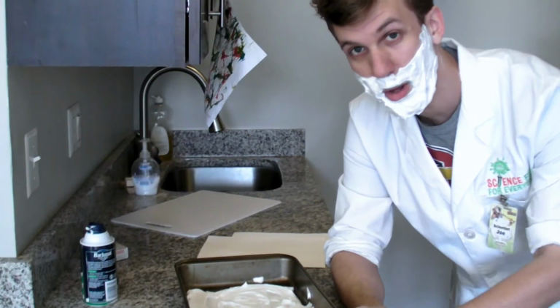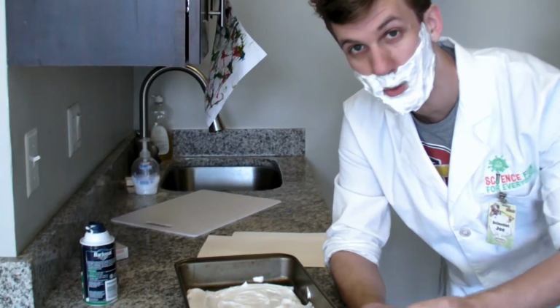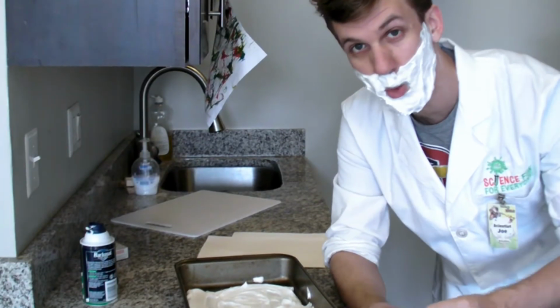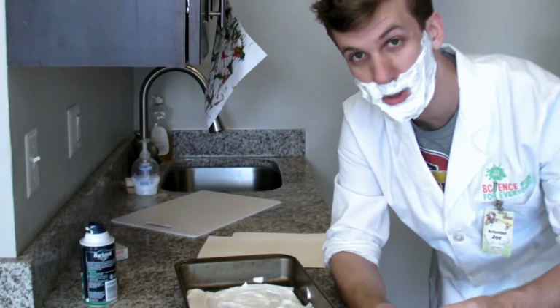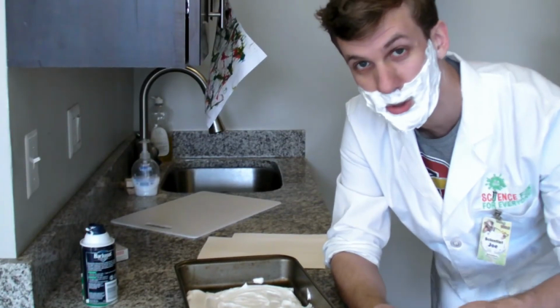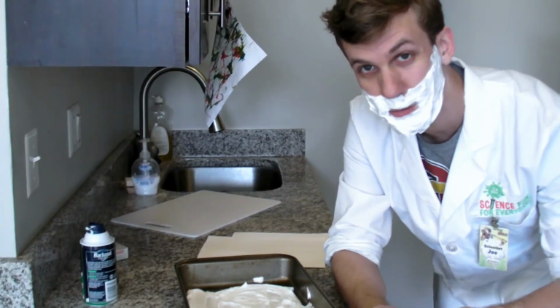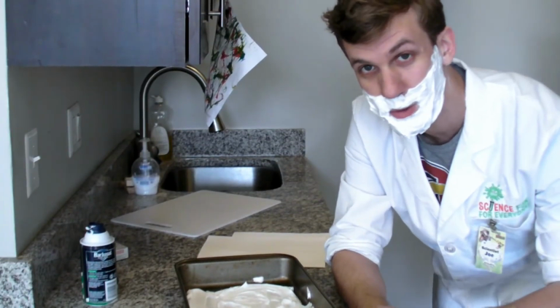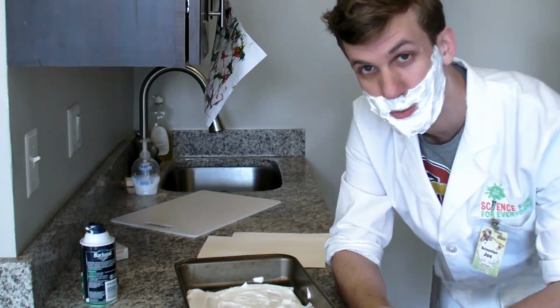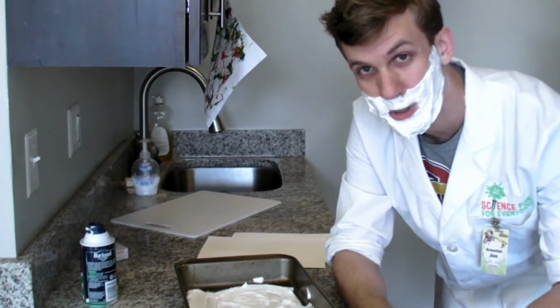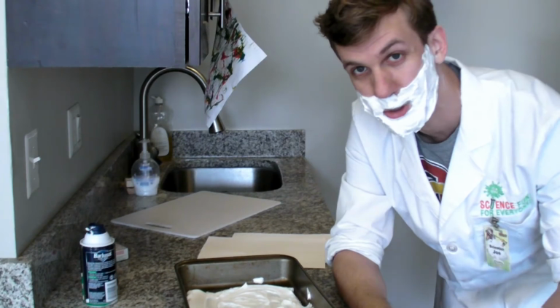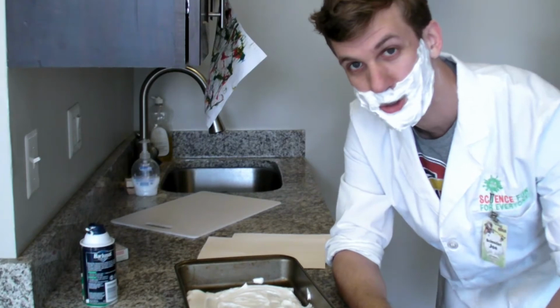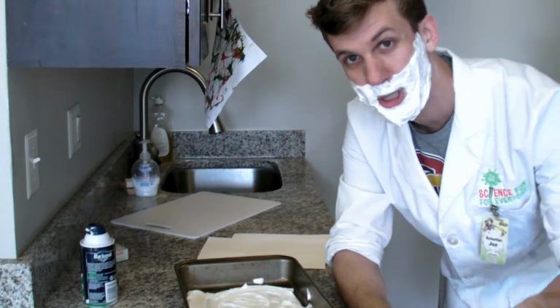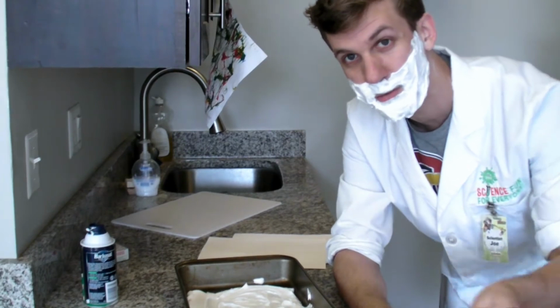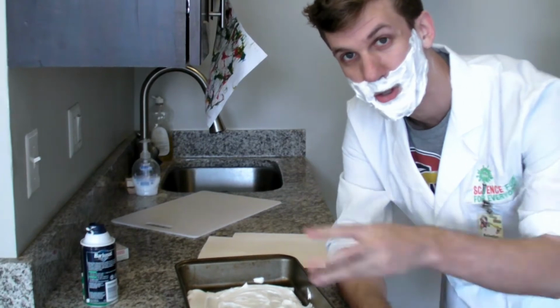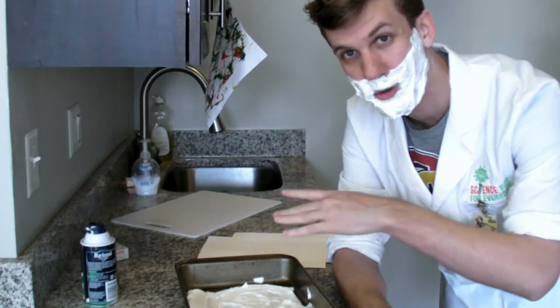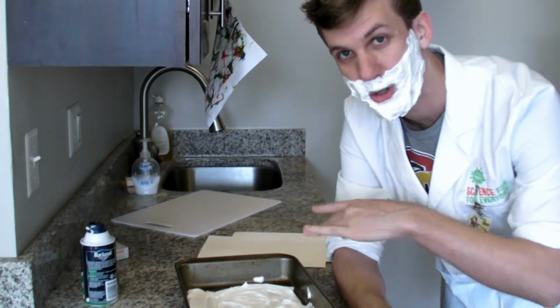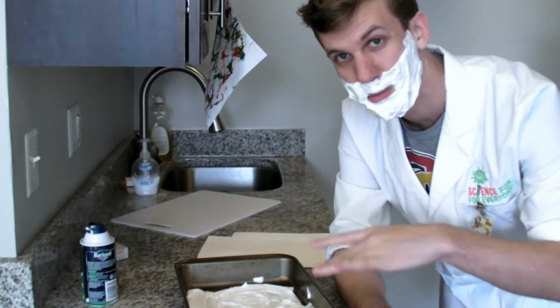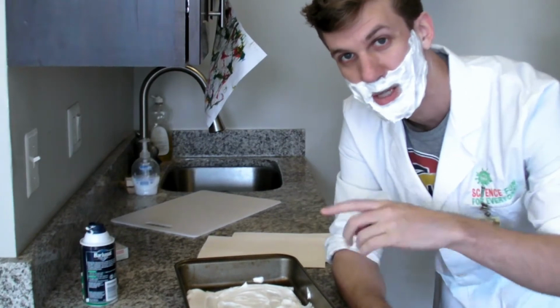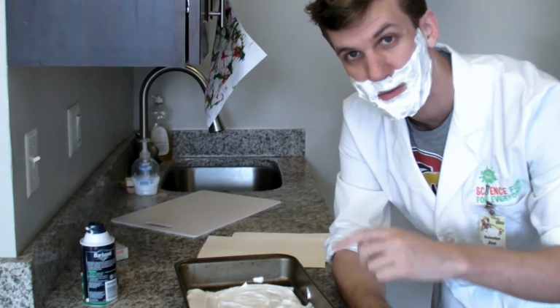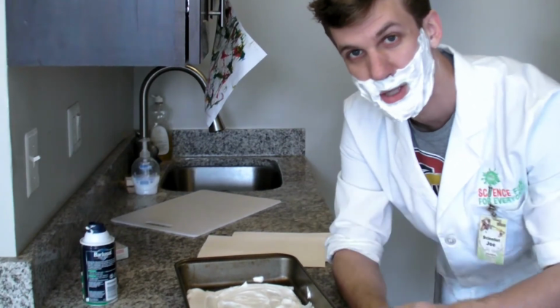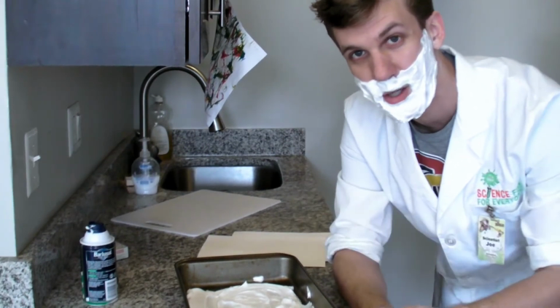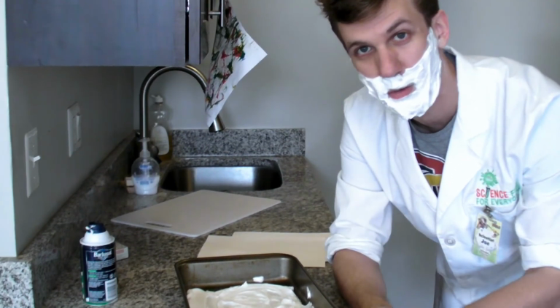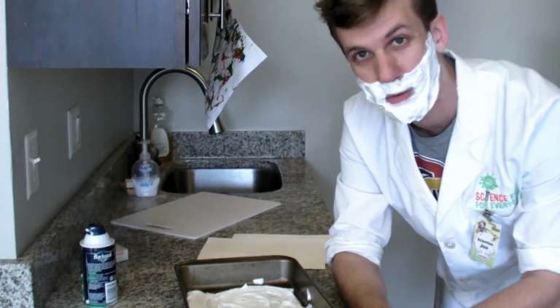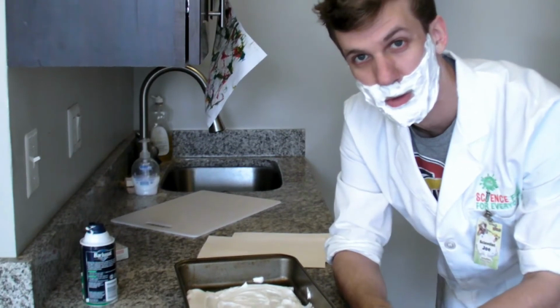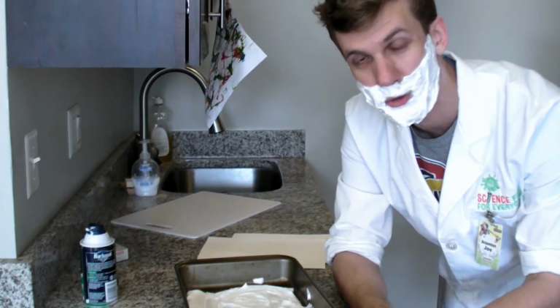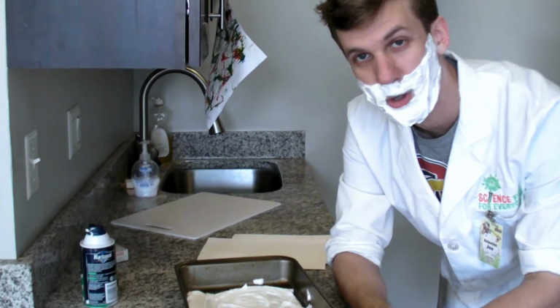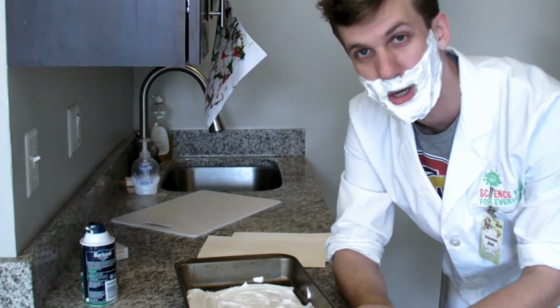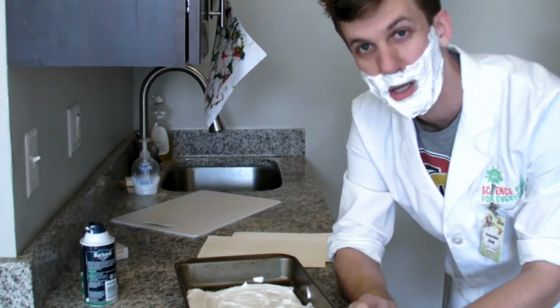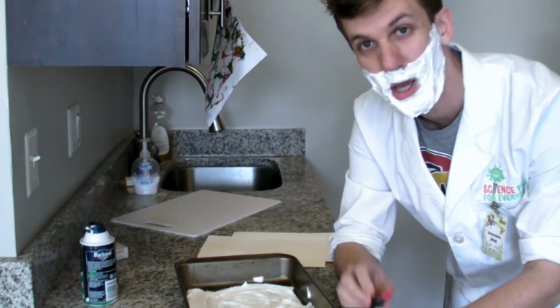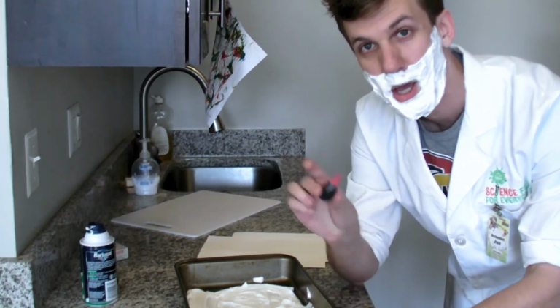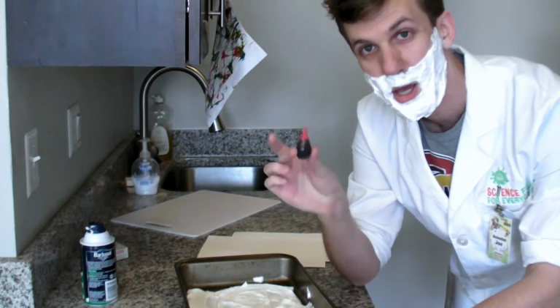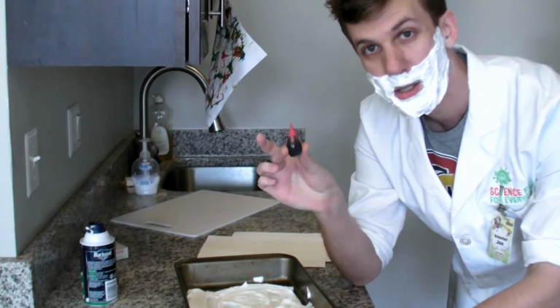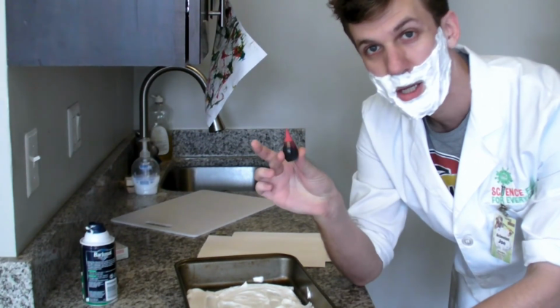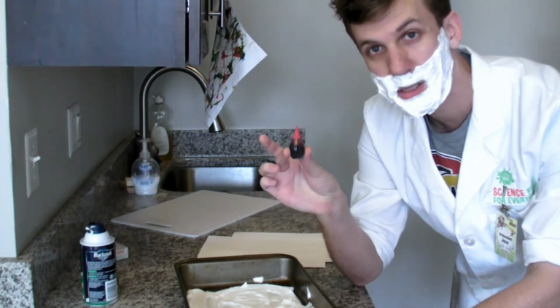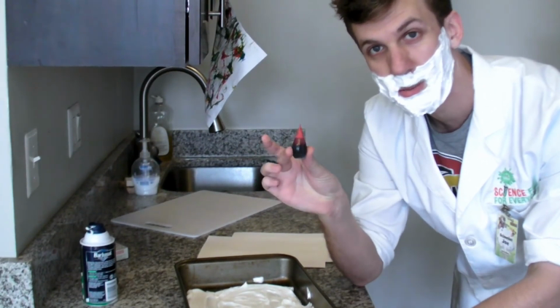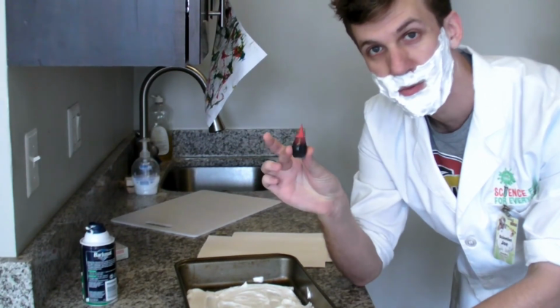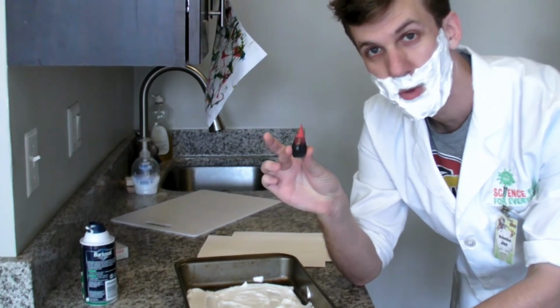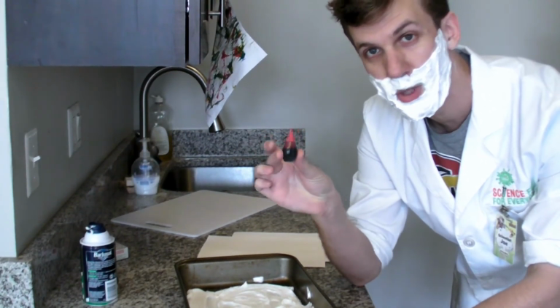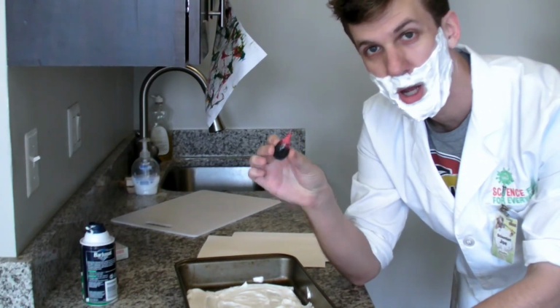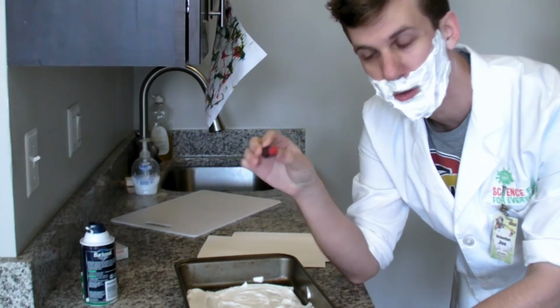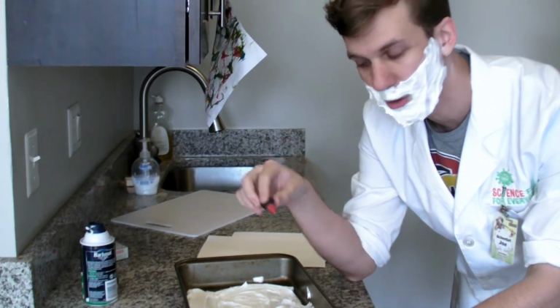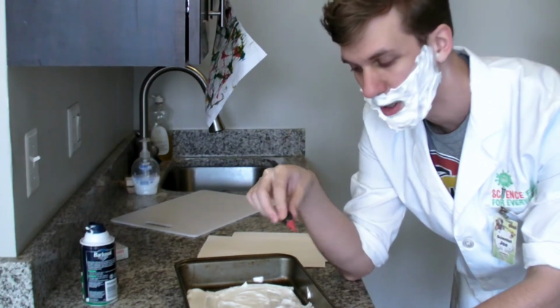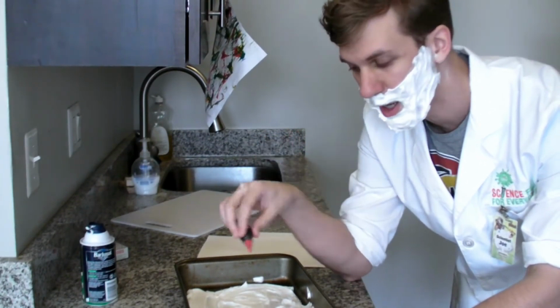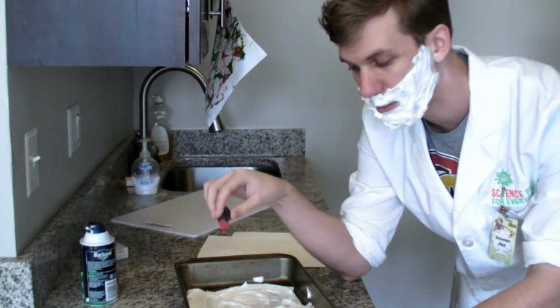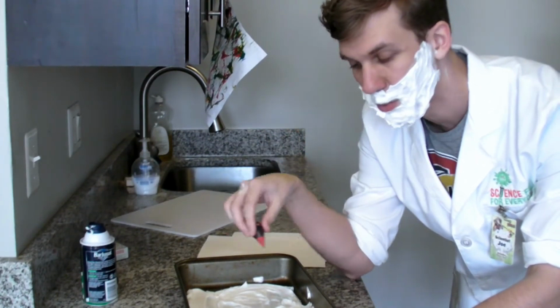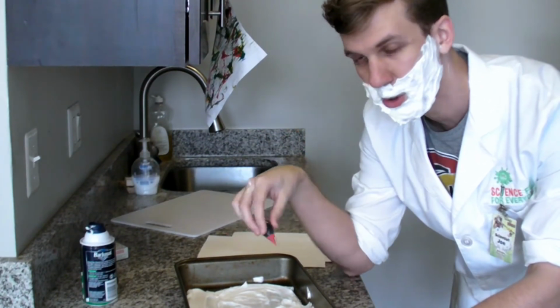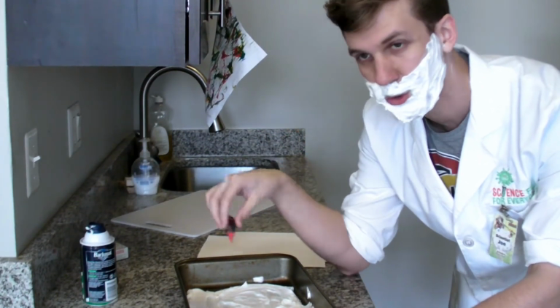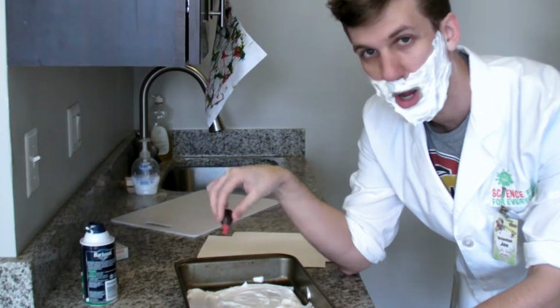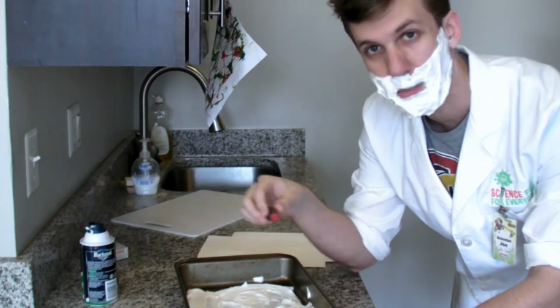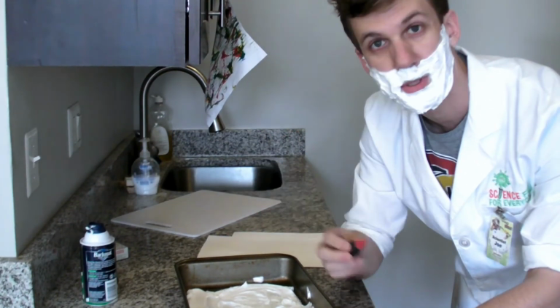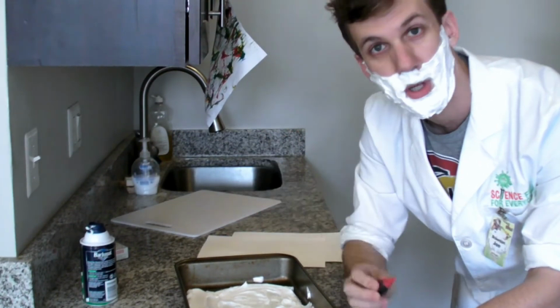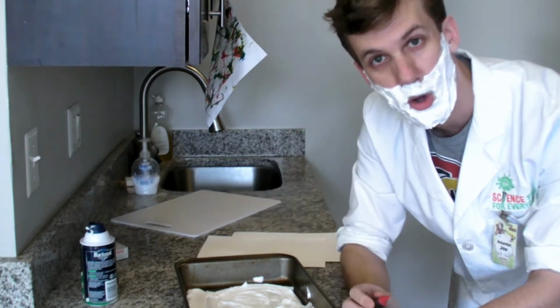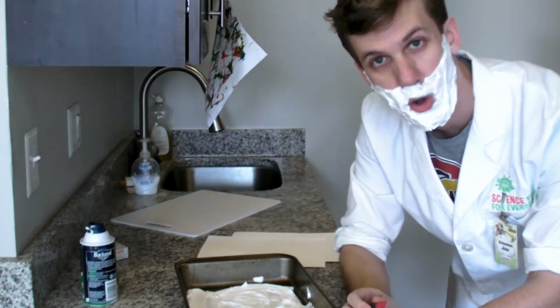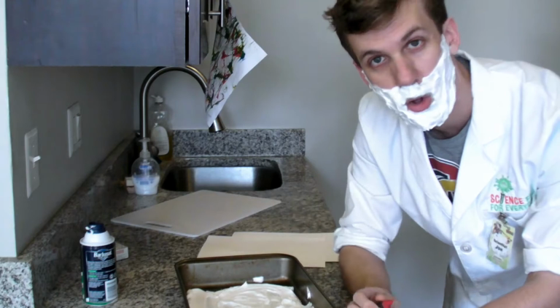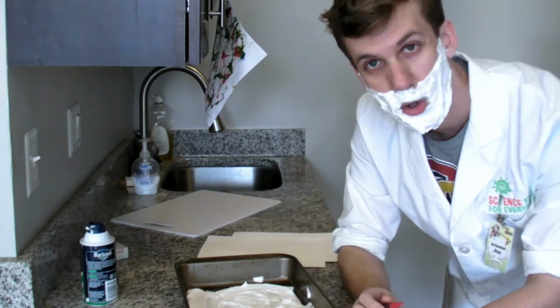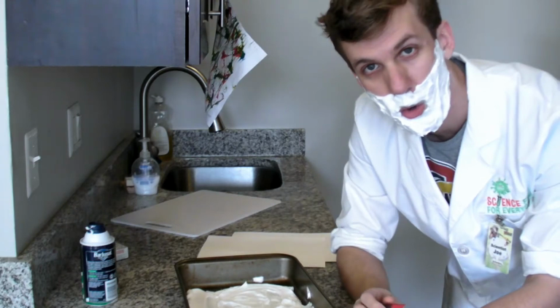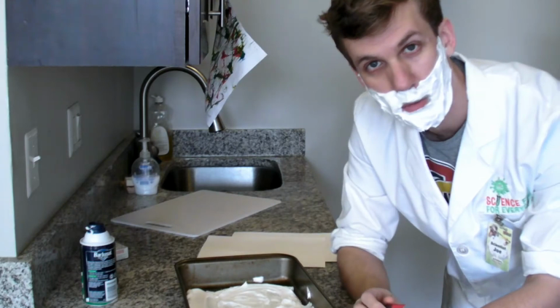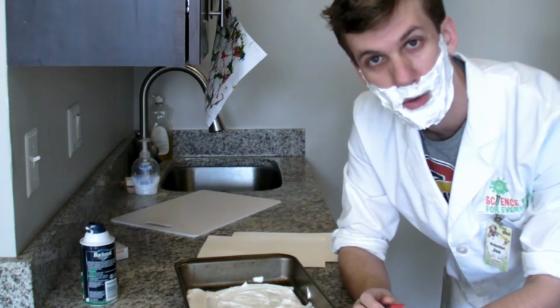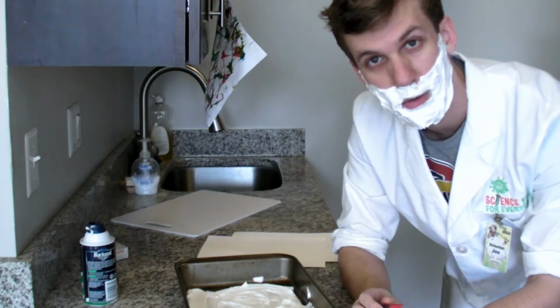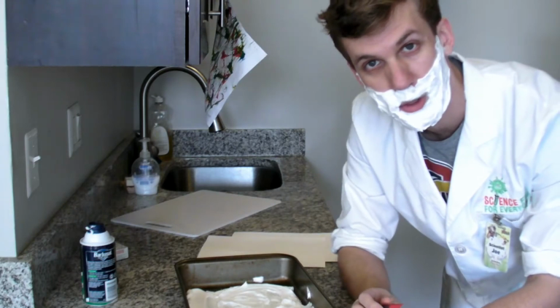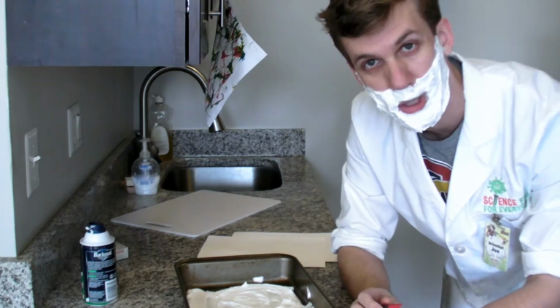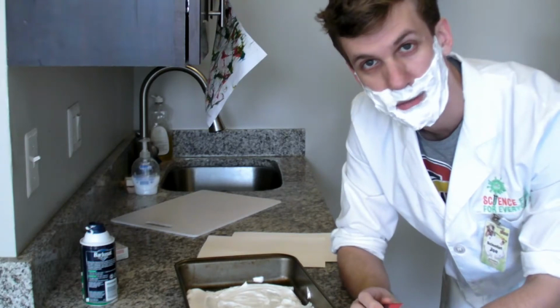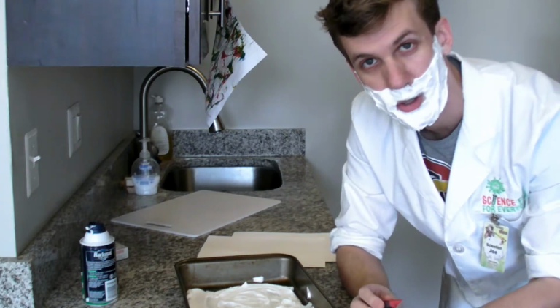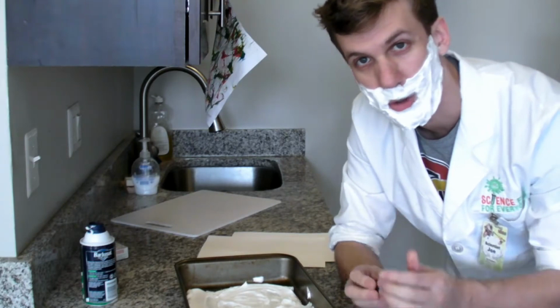Once you've spread your shaving cream evenly over the tray, take some food coloring and put drops all over the shaving cream.